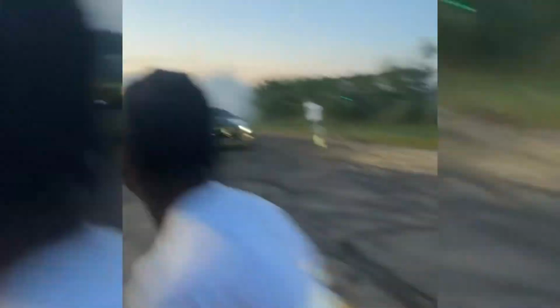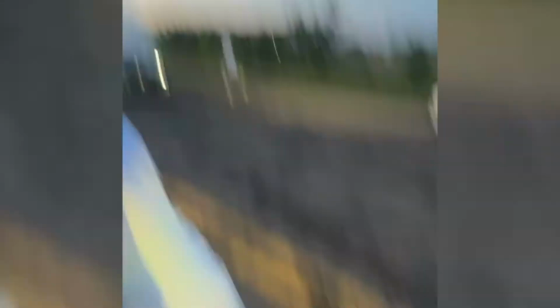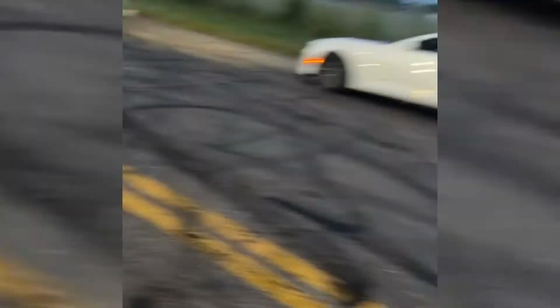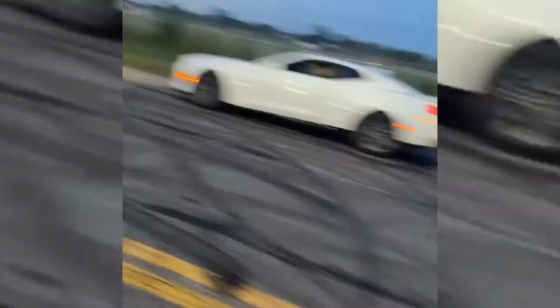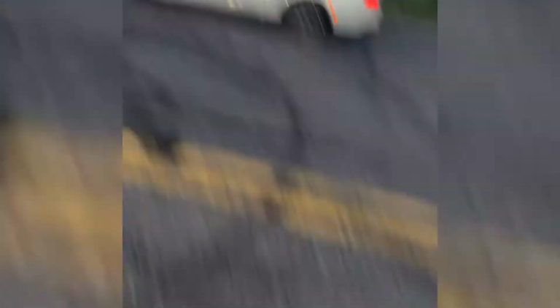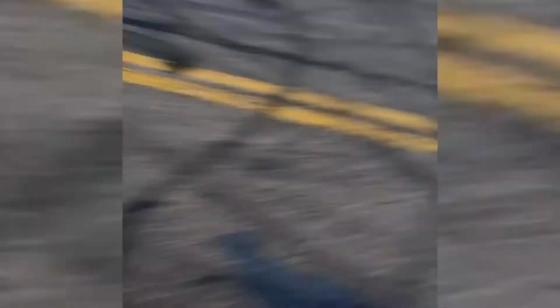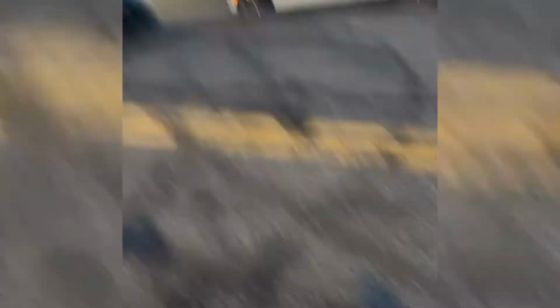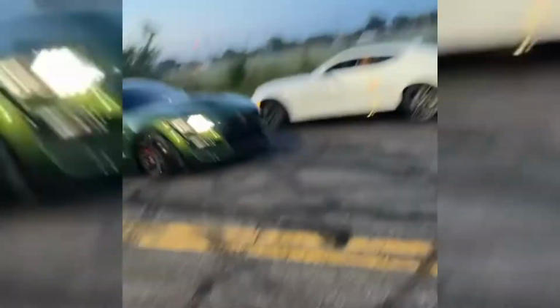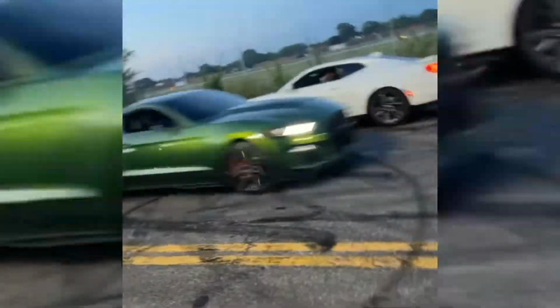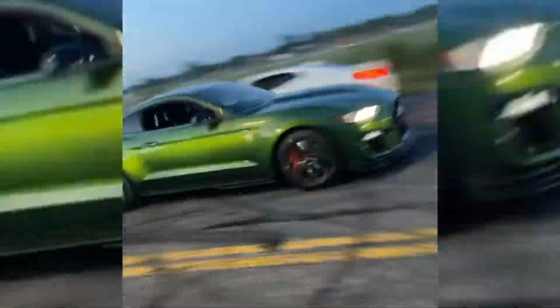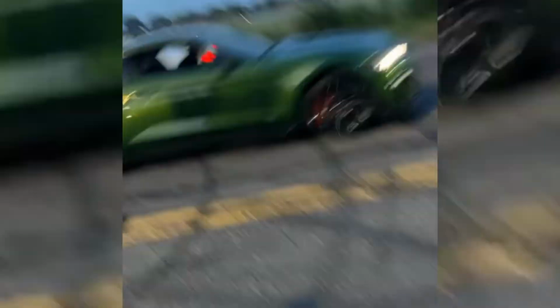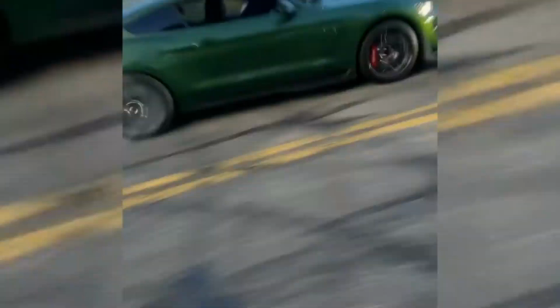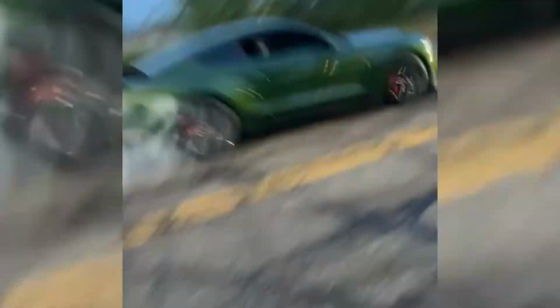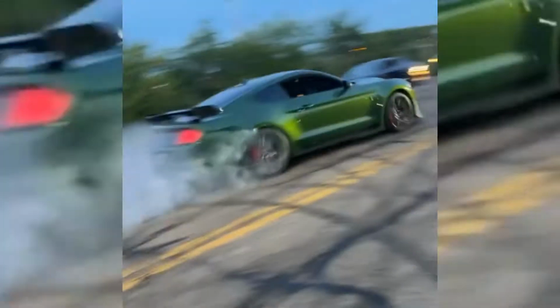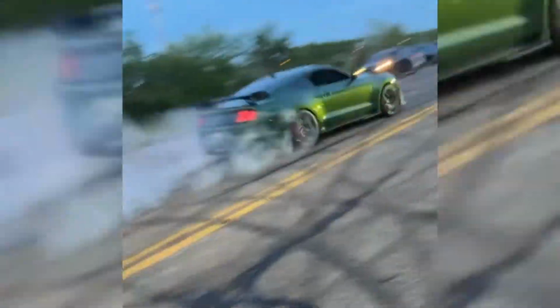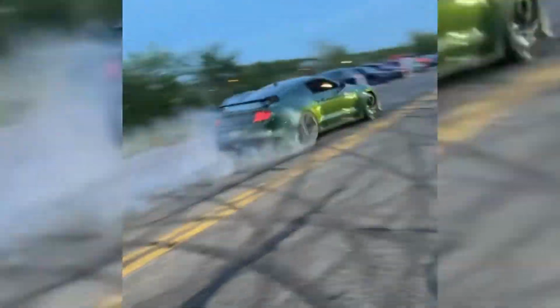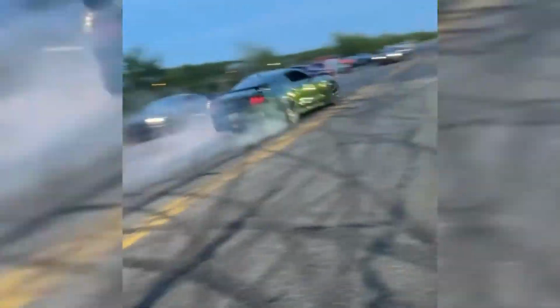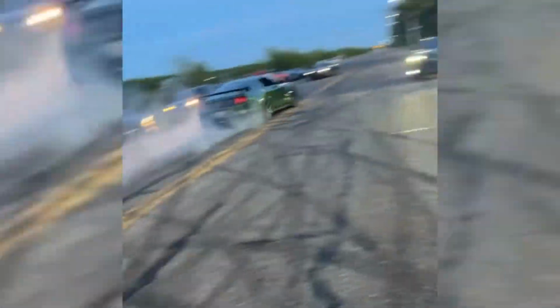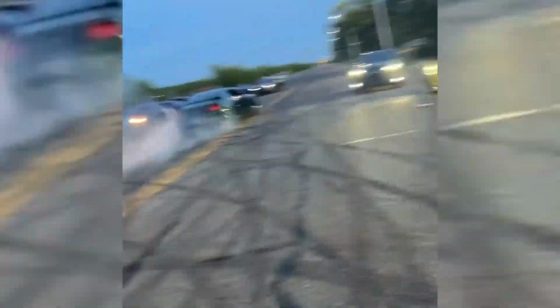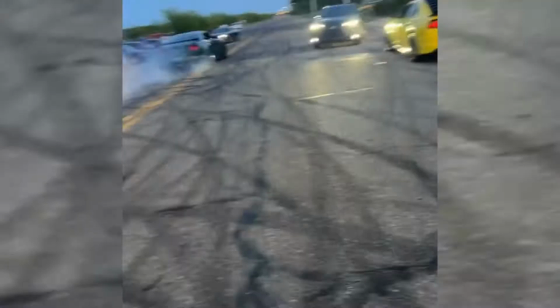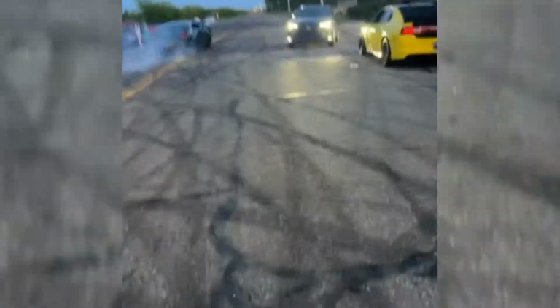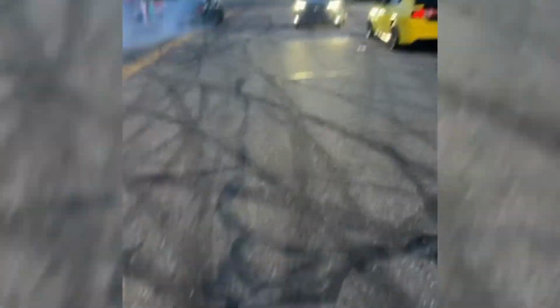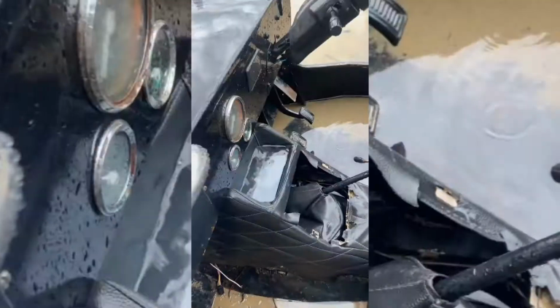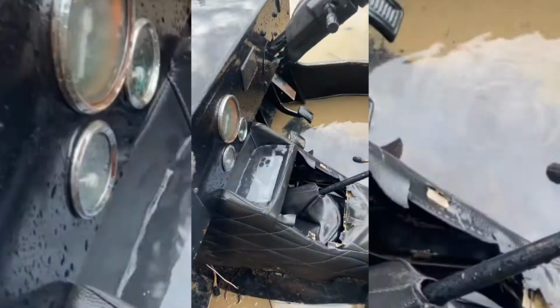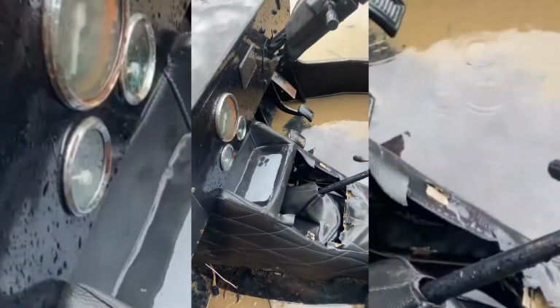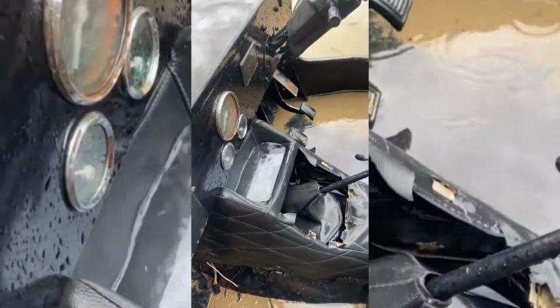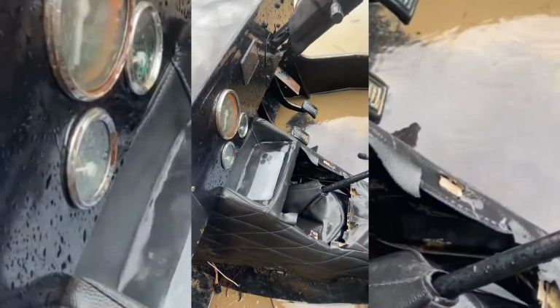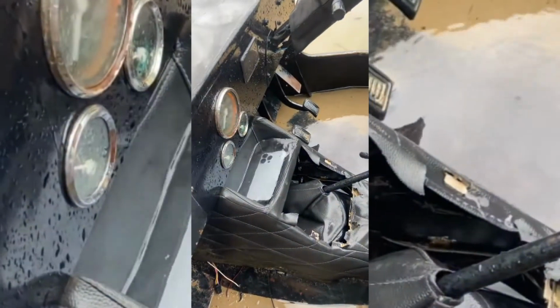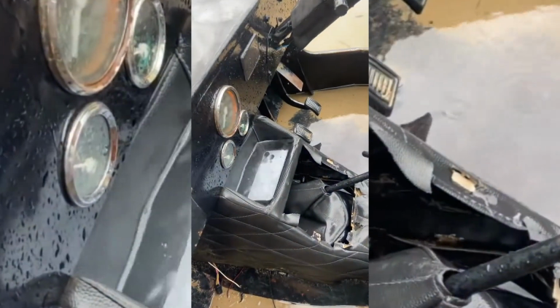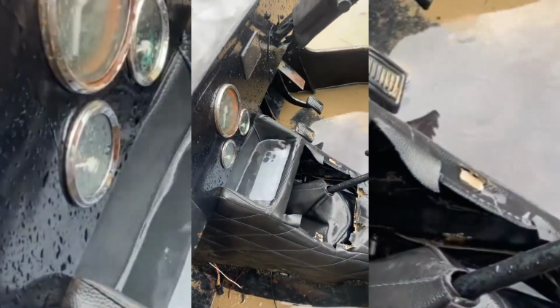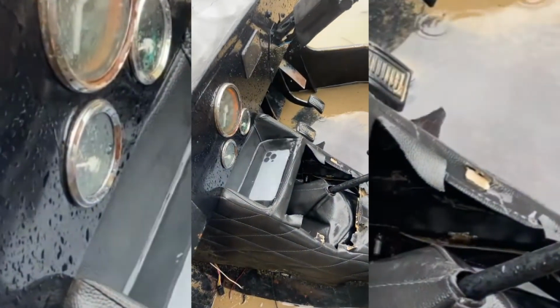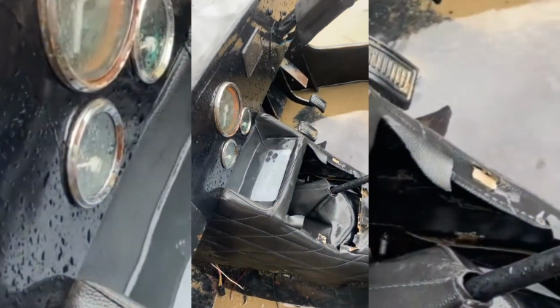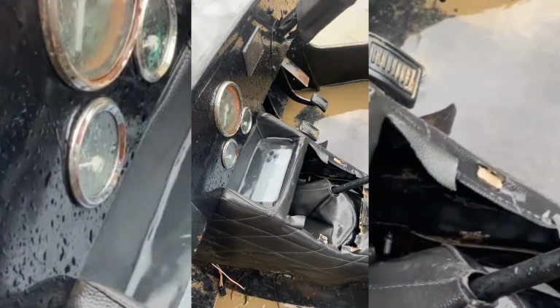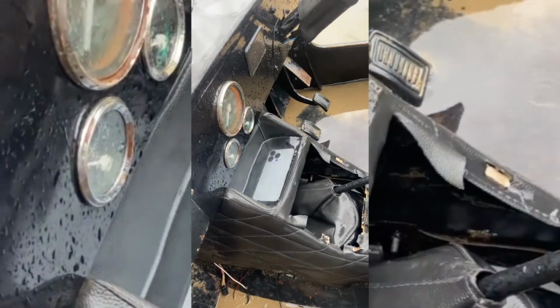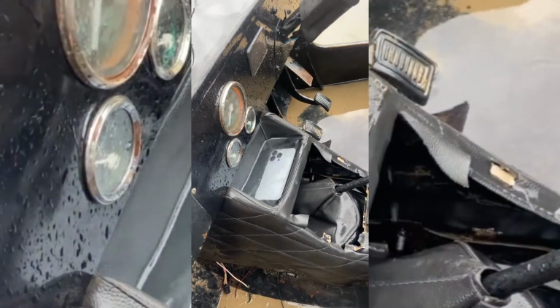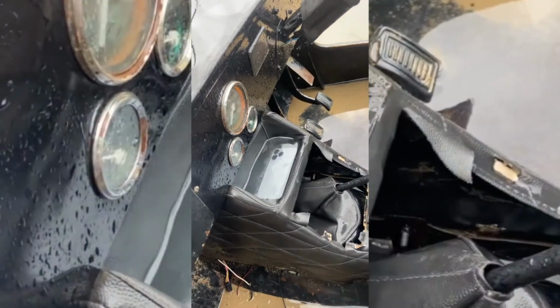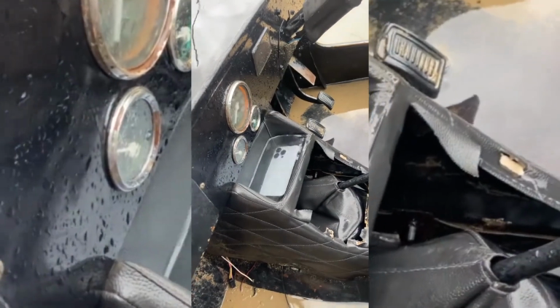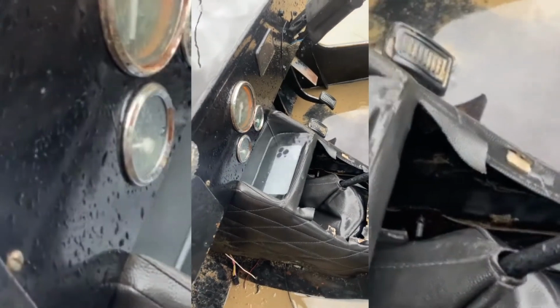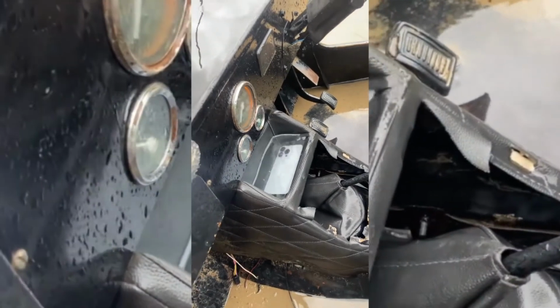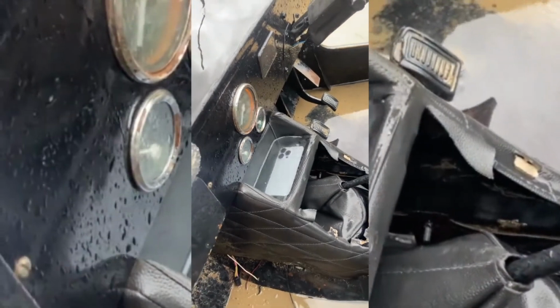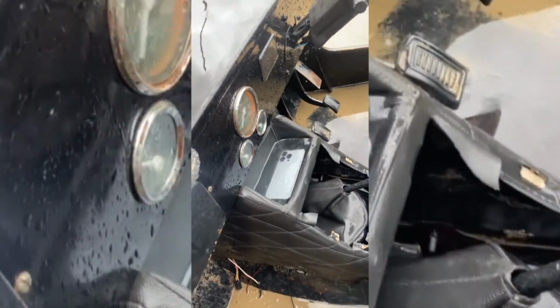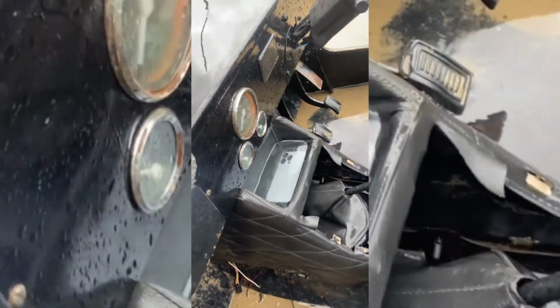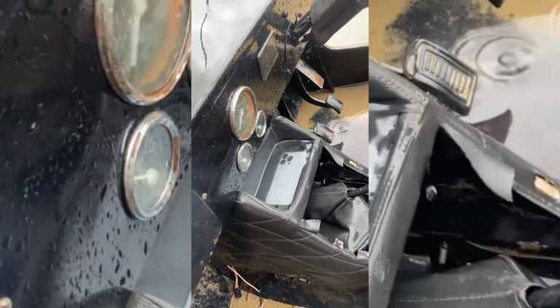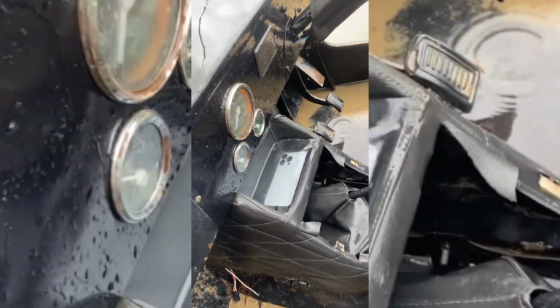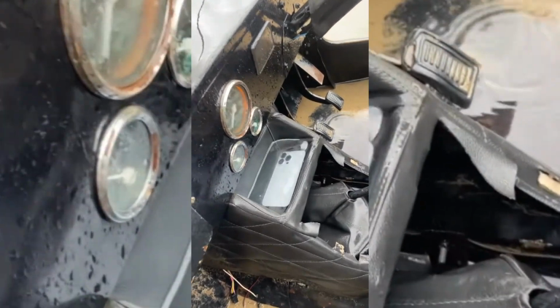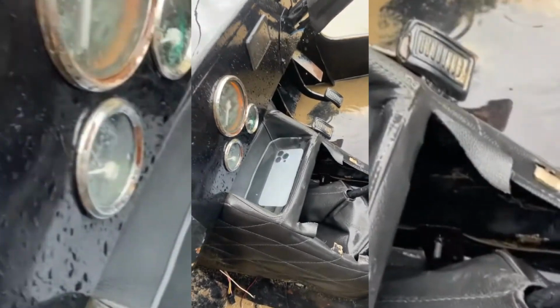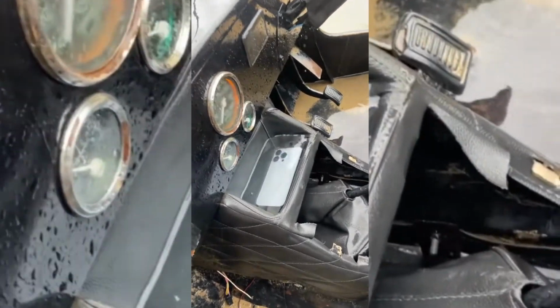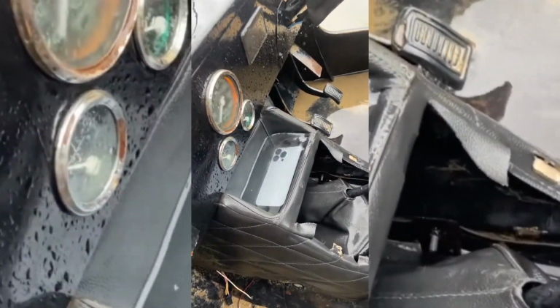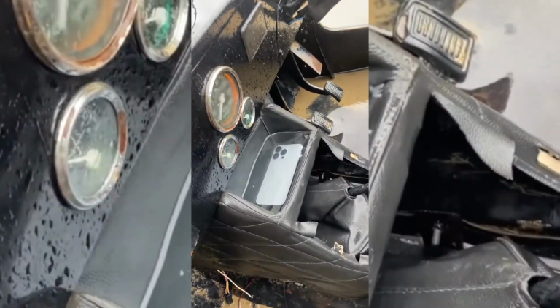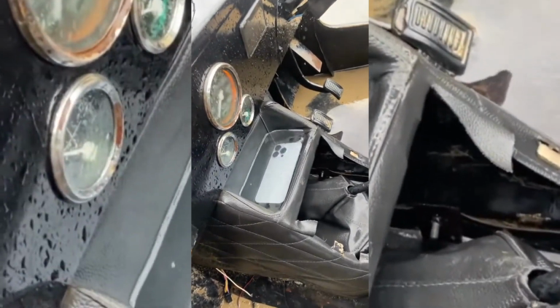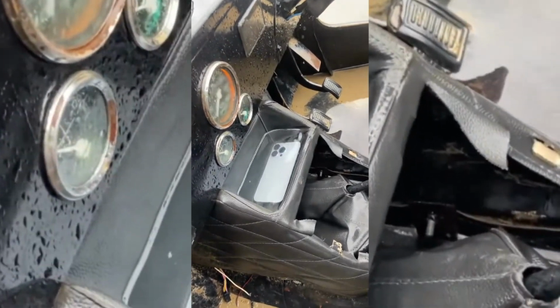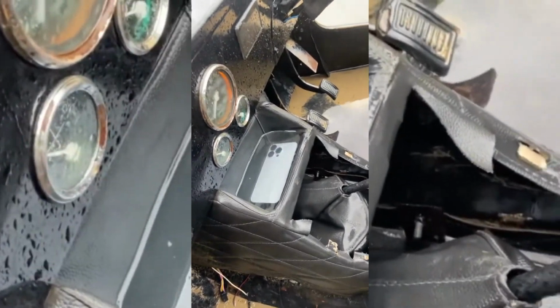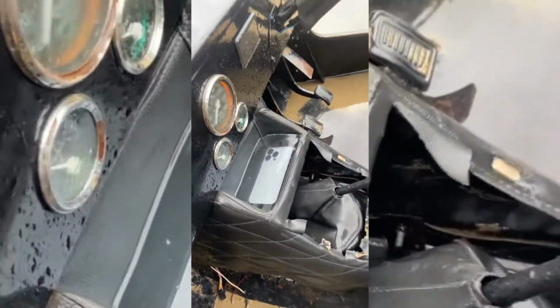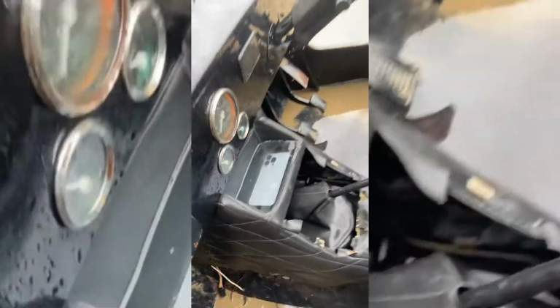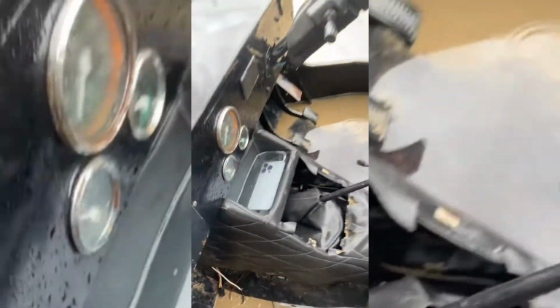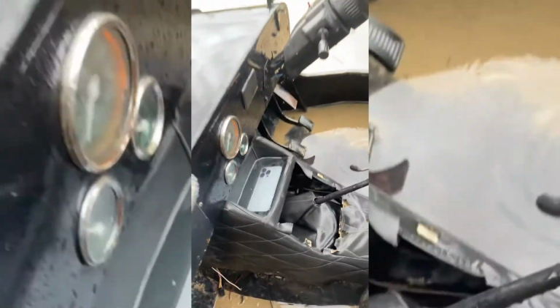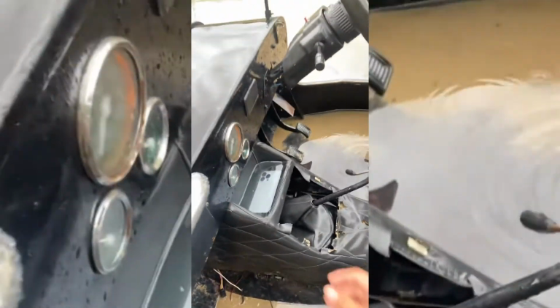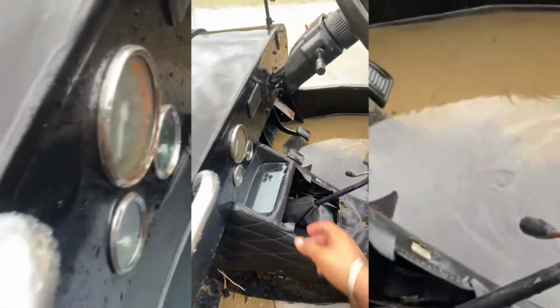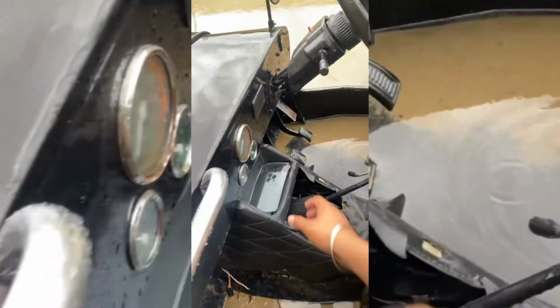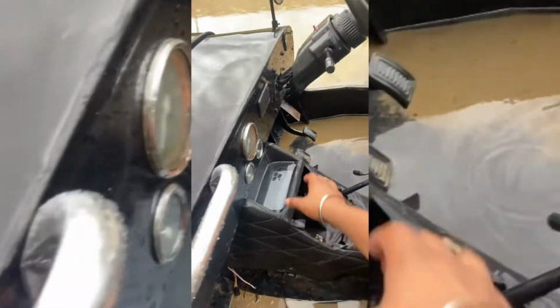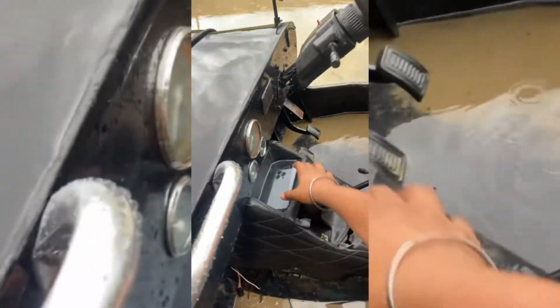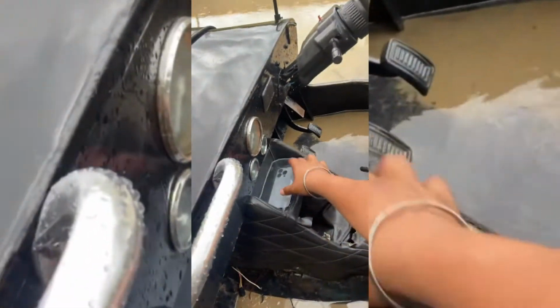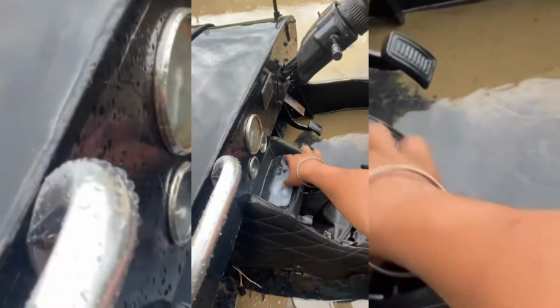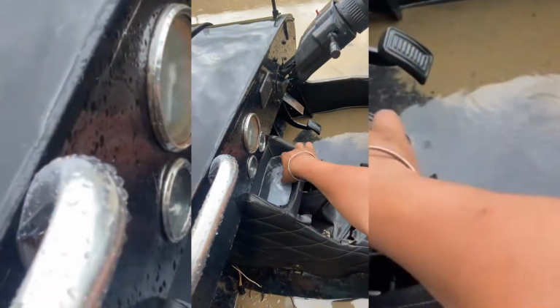I don't blame a Mustang going at me like that — smoke coming behind it usually isn't a good sign.